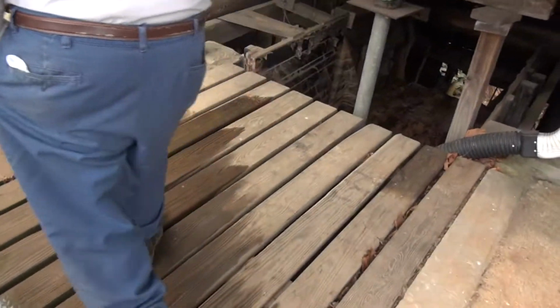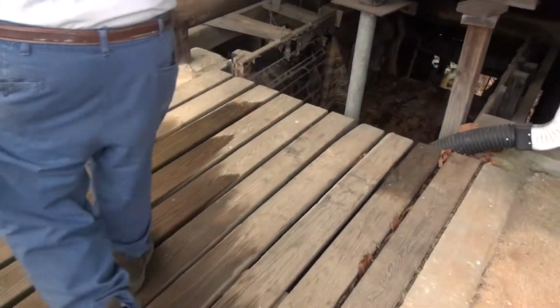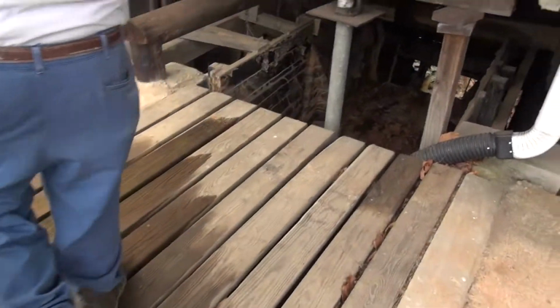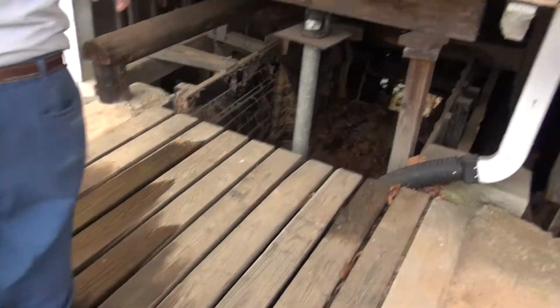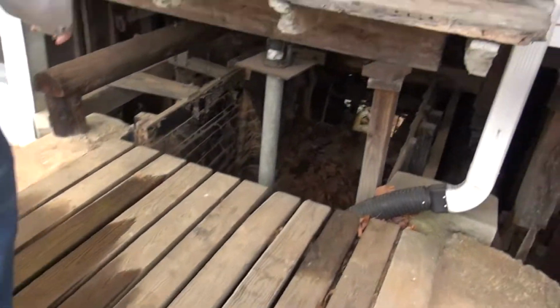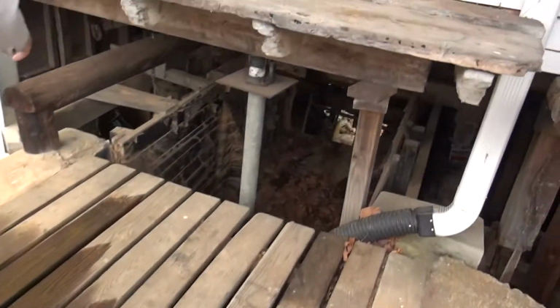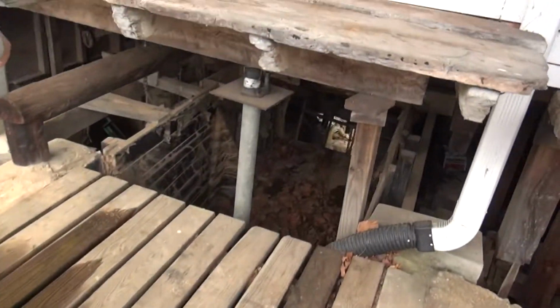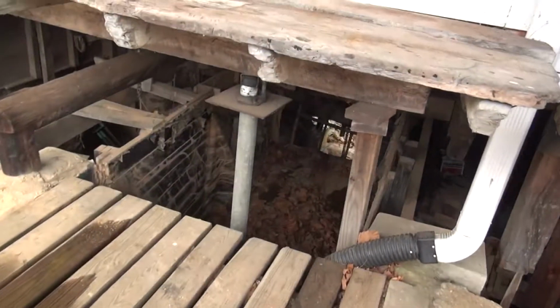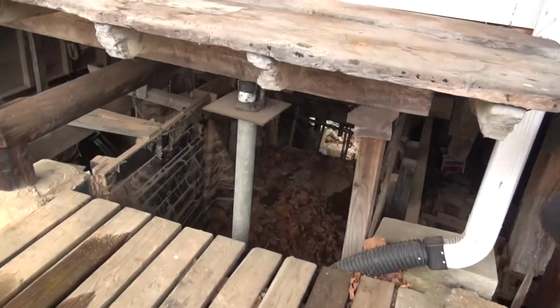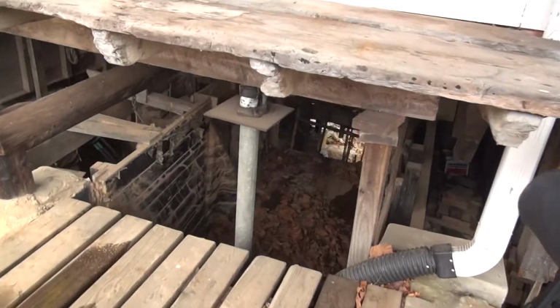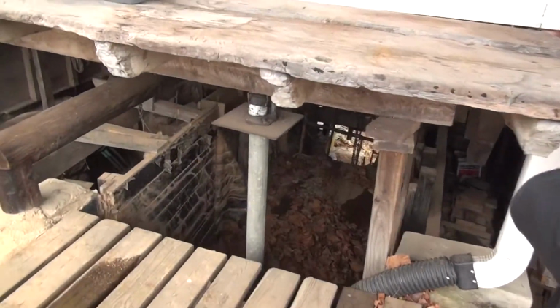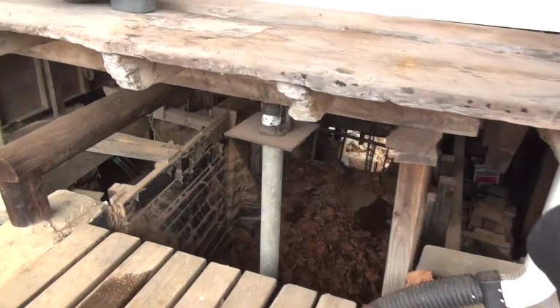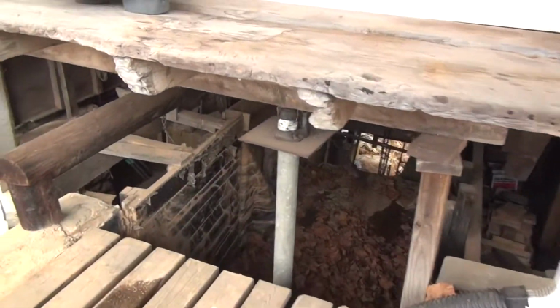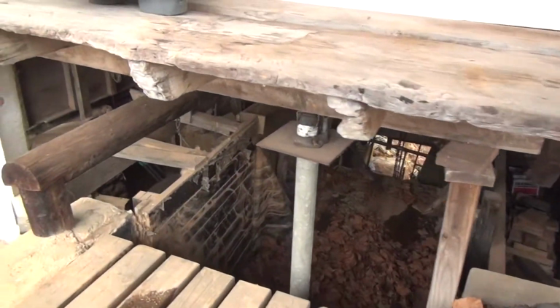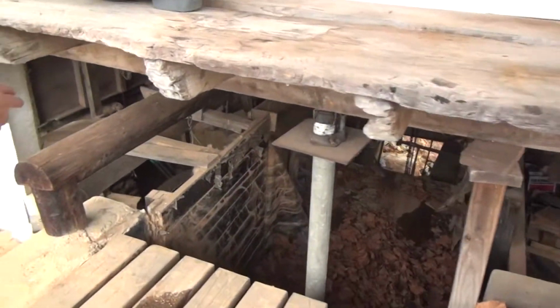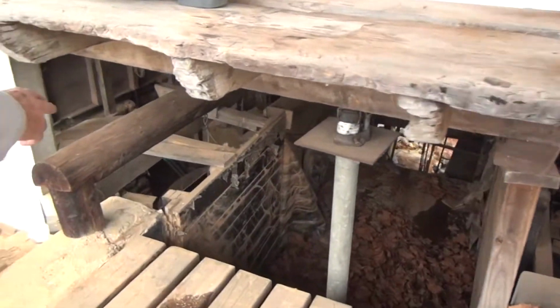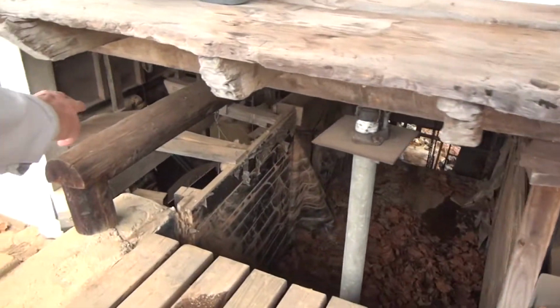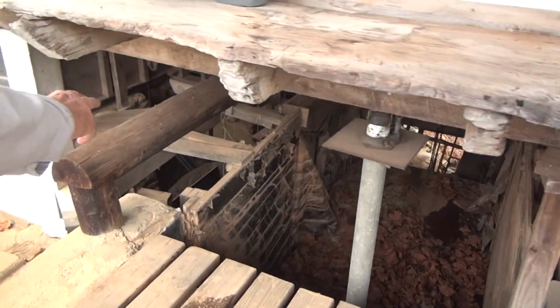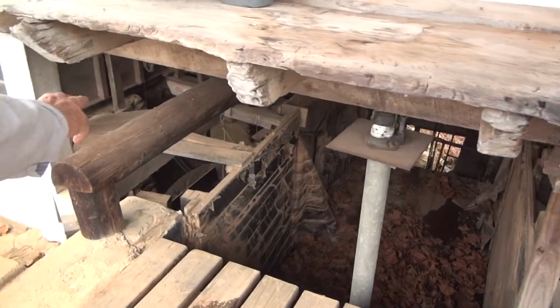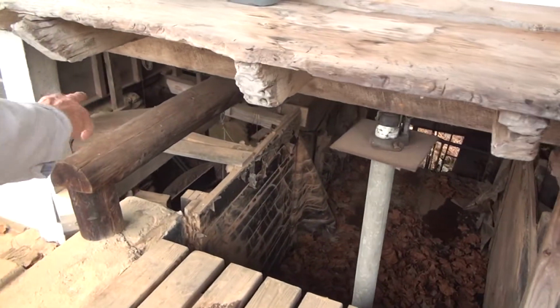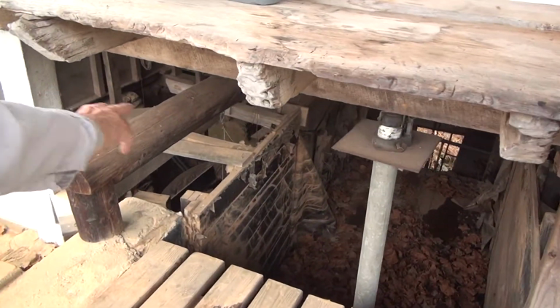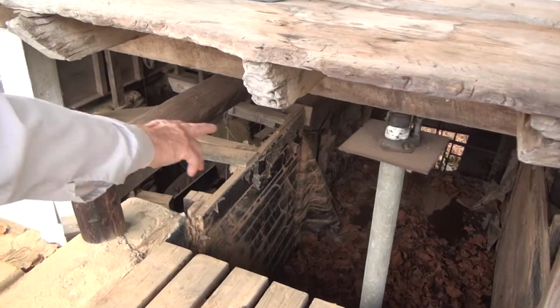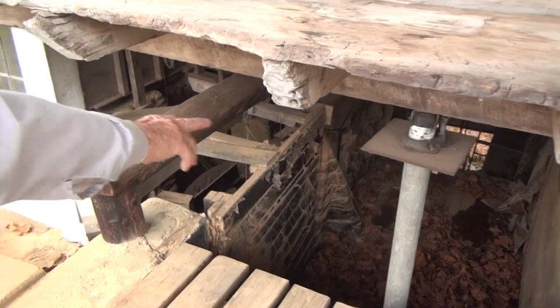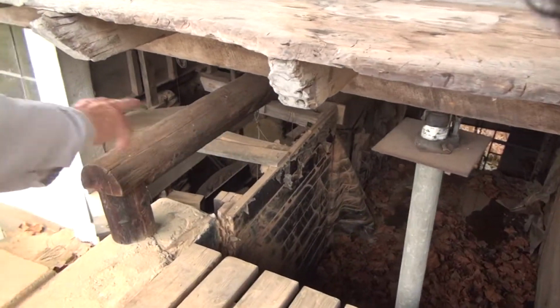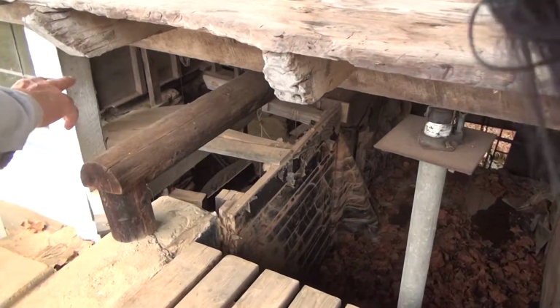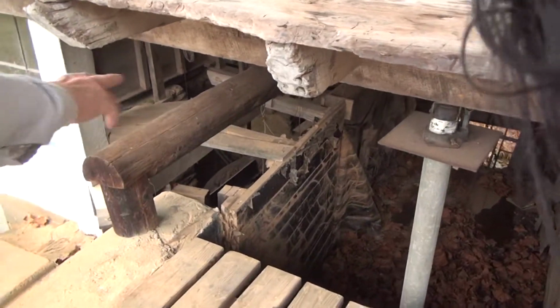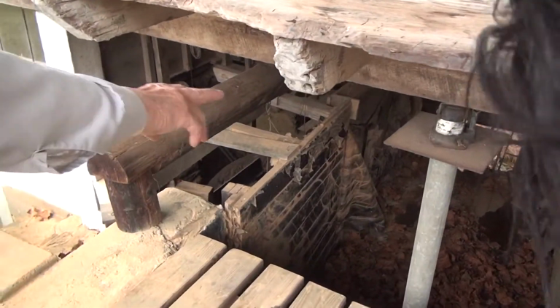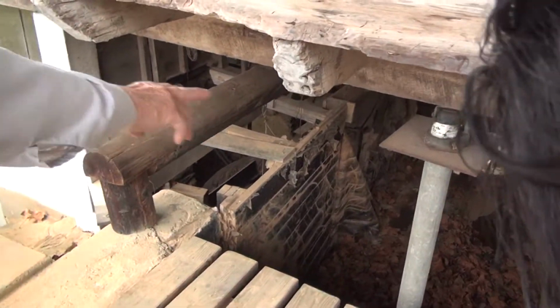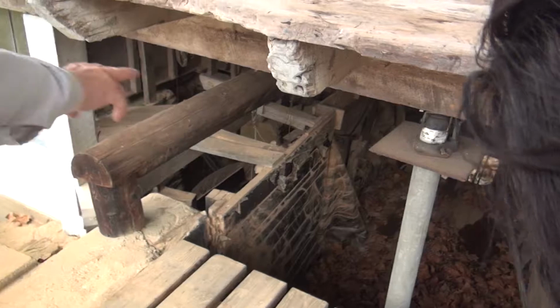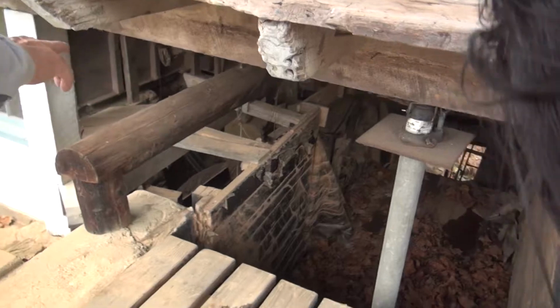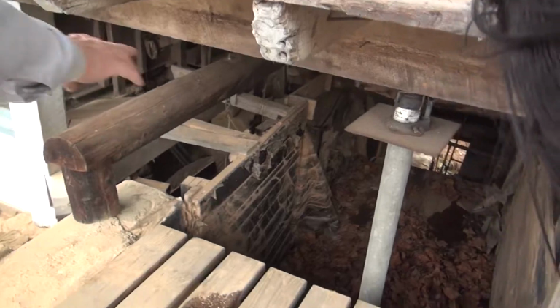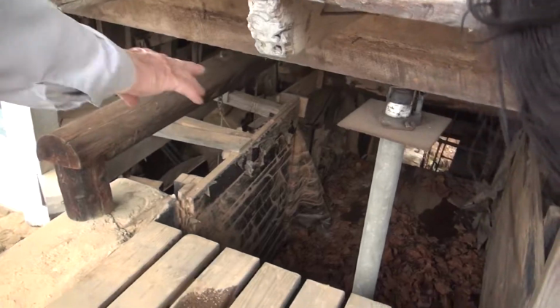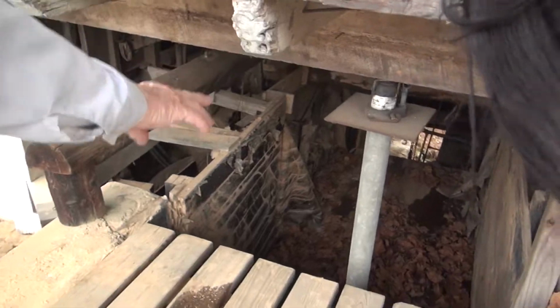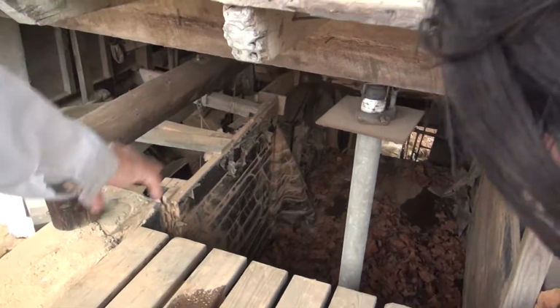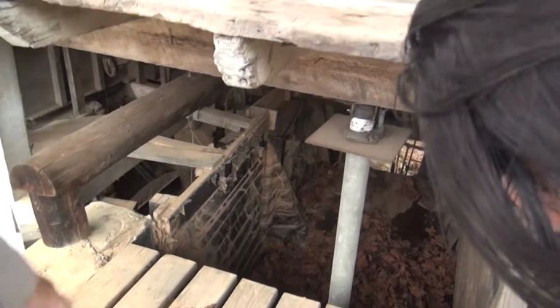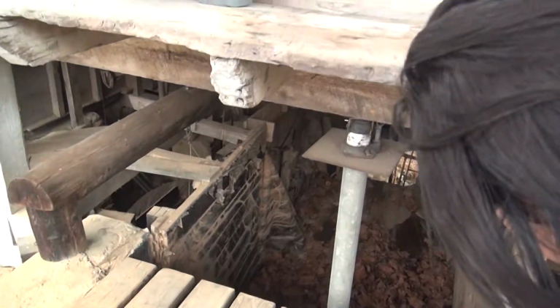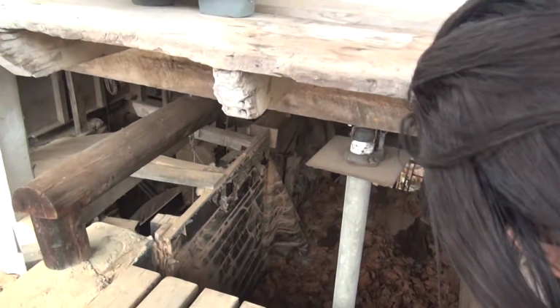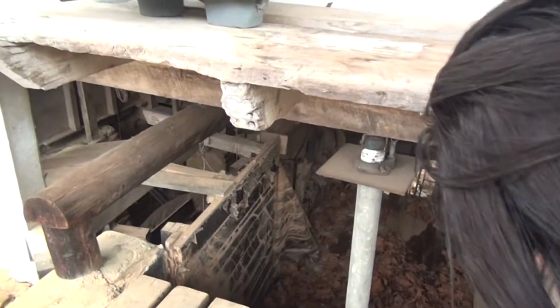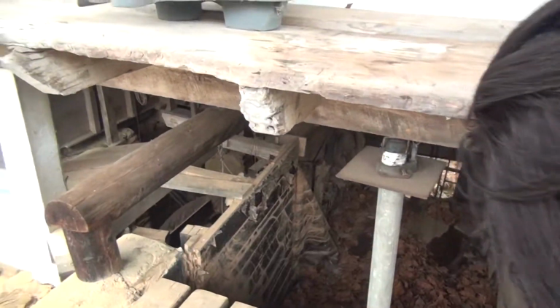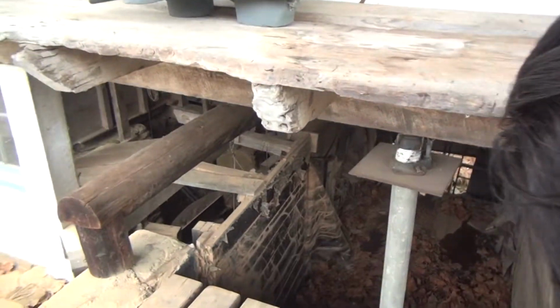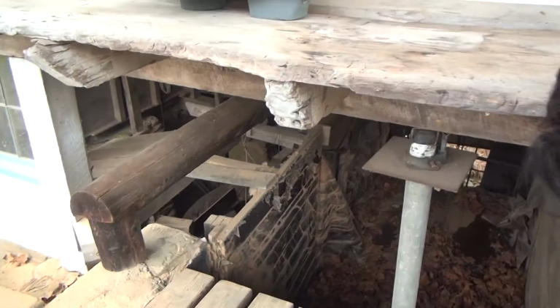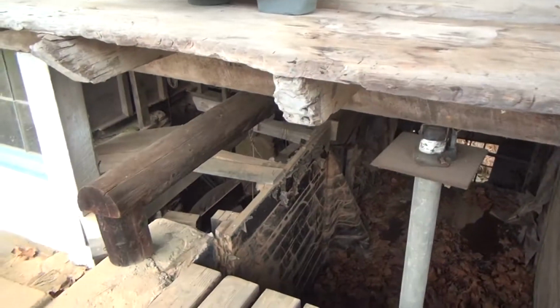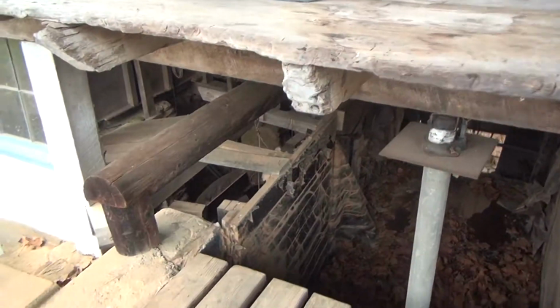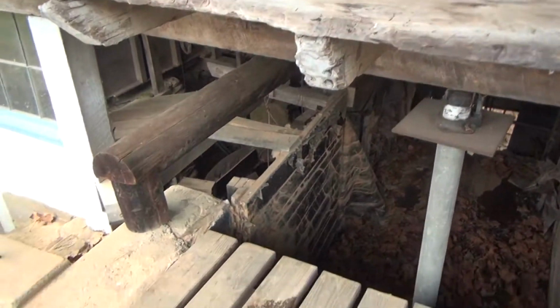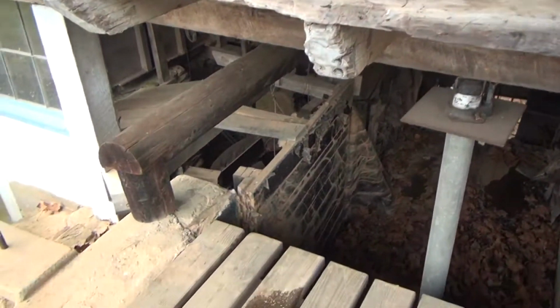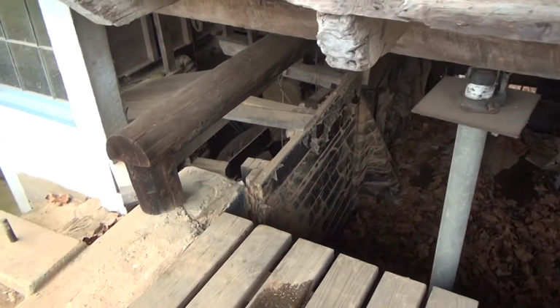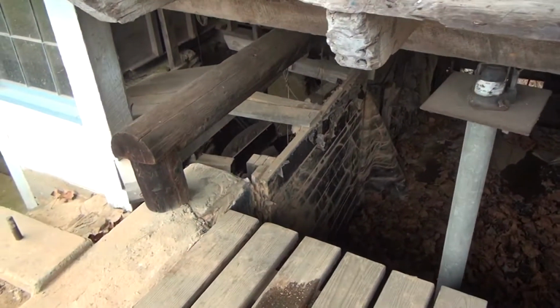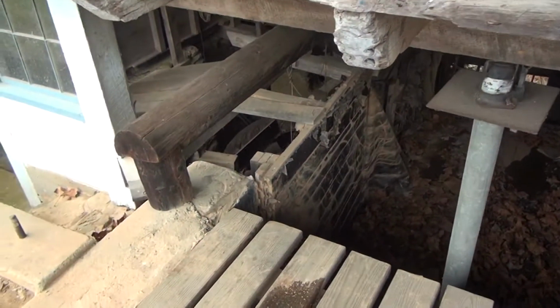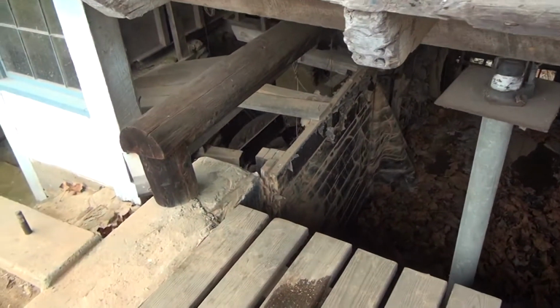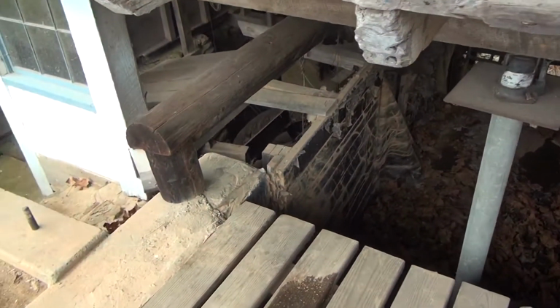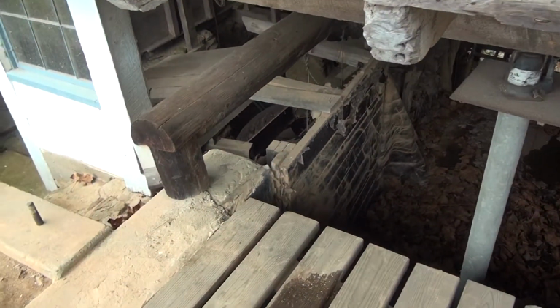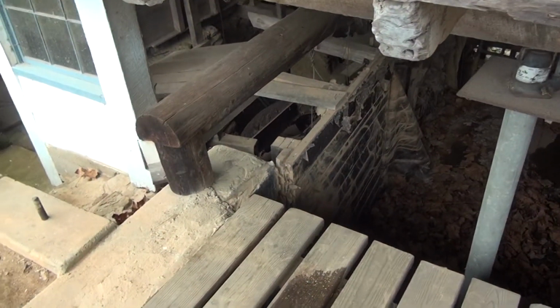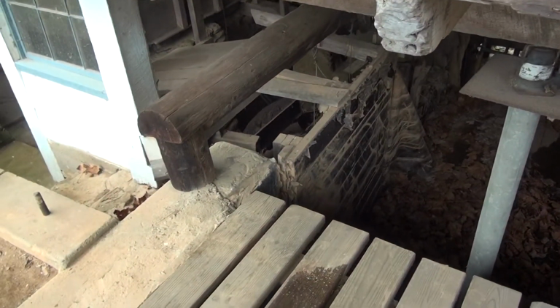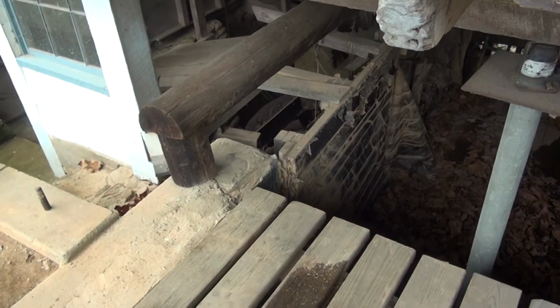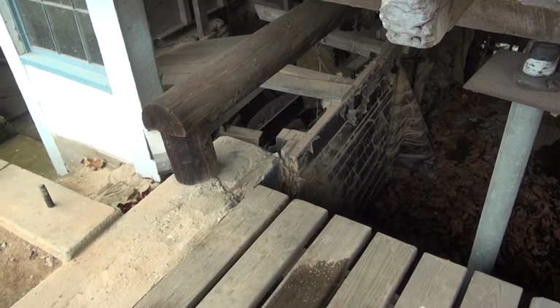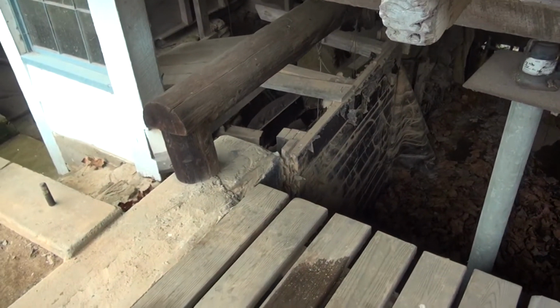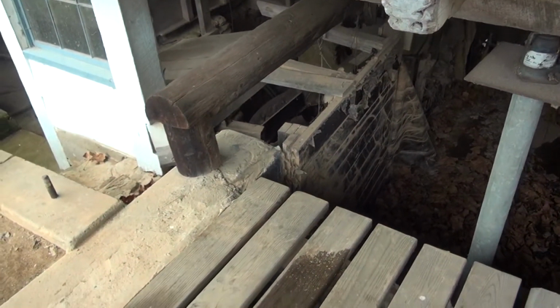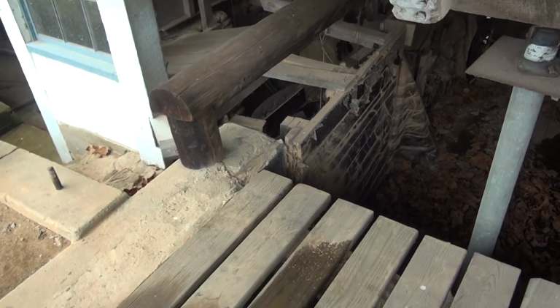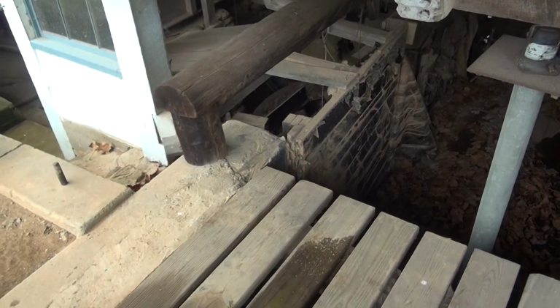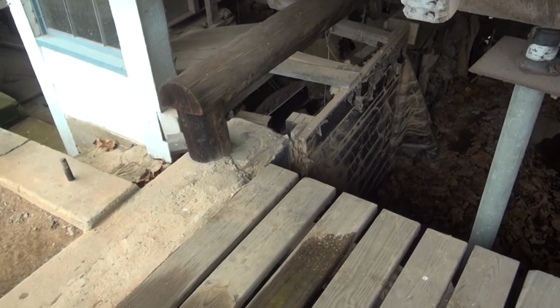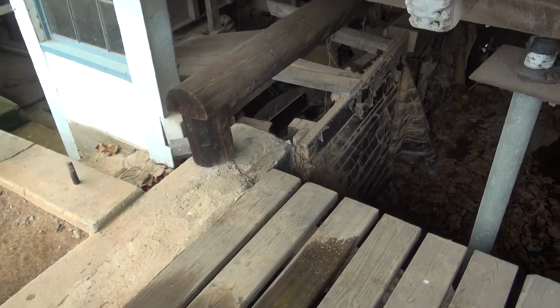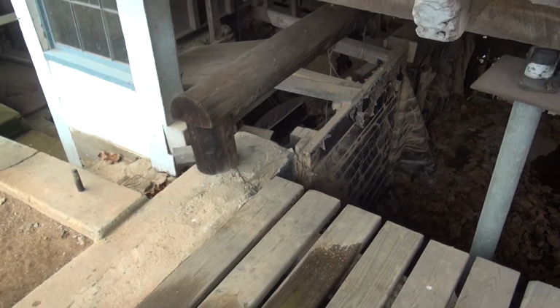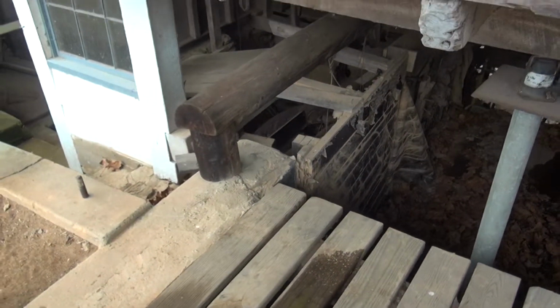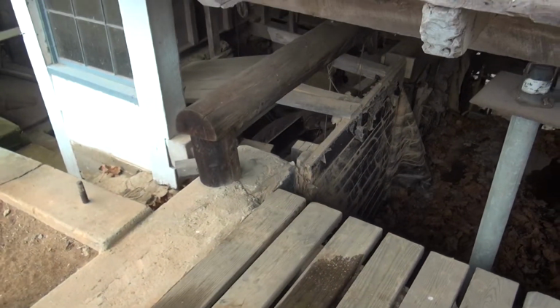I don't know if you can see it down there — there's supposed to be a back wall on that thing. I see the wheel right there. Yeah, this is the wheel.